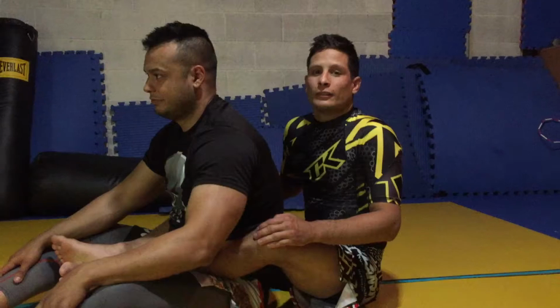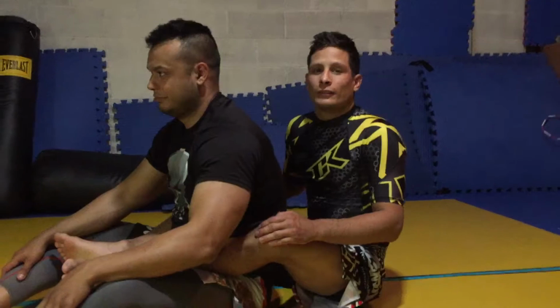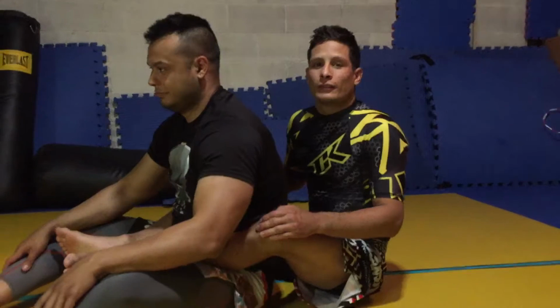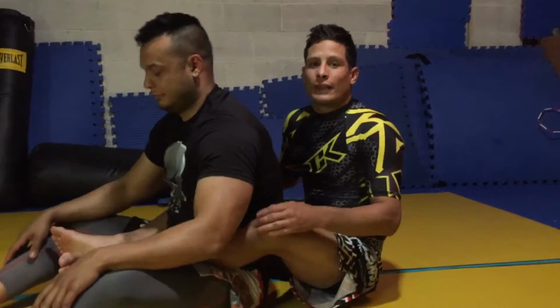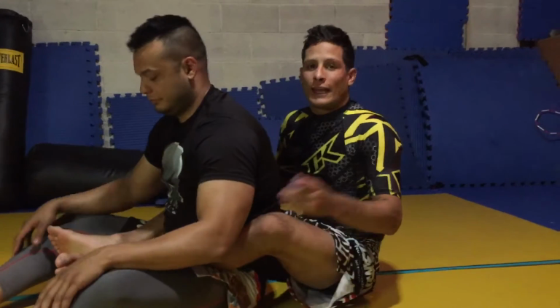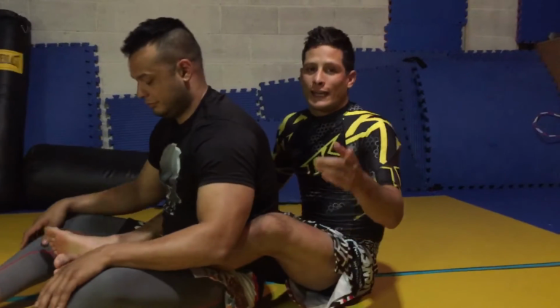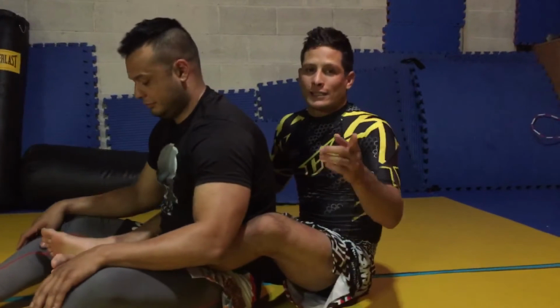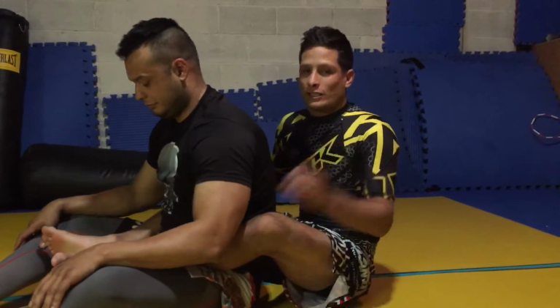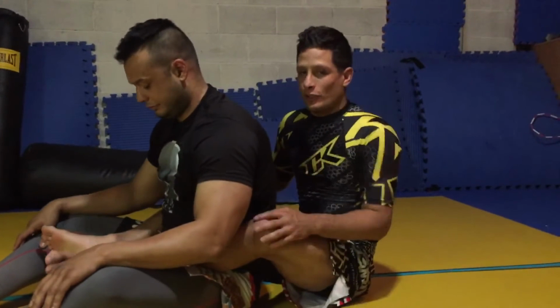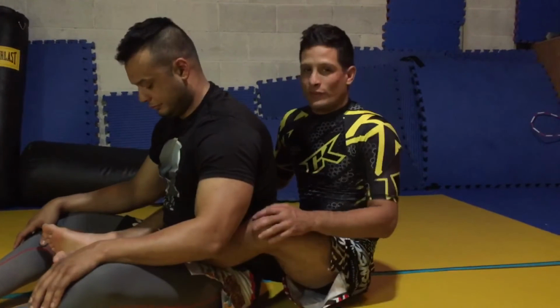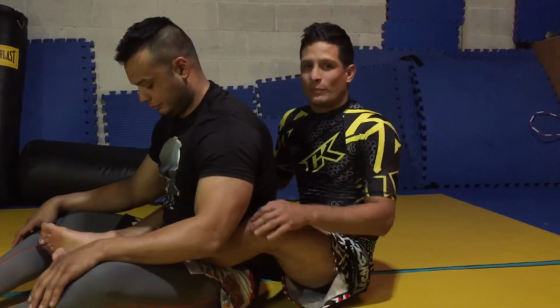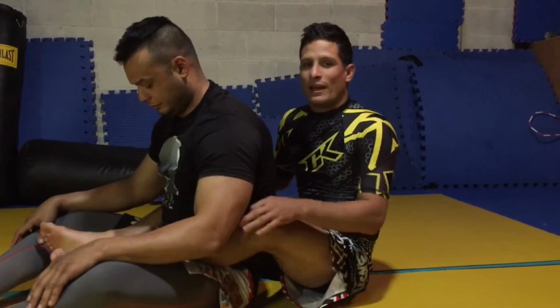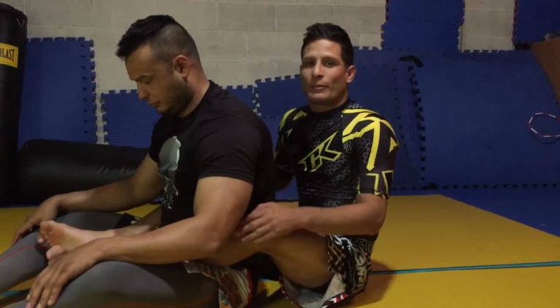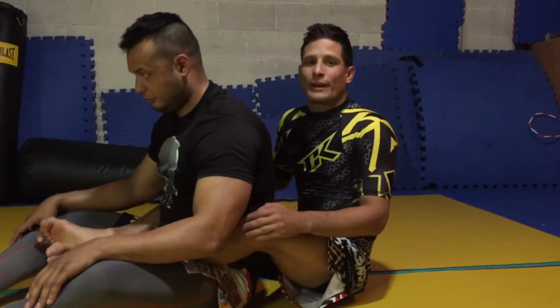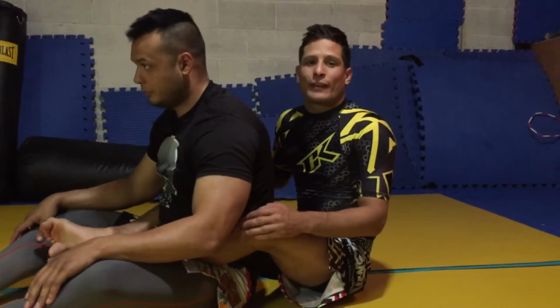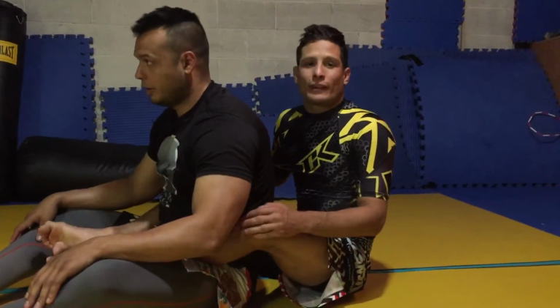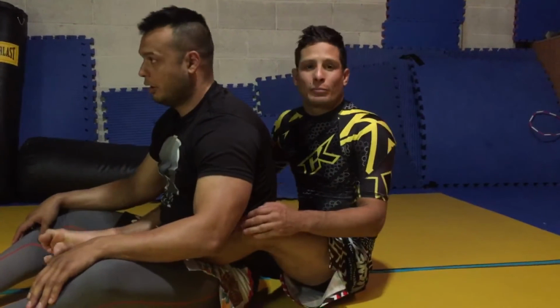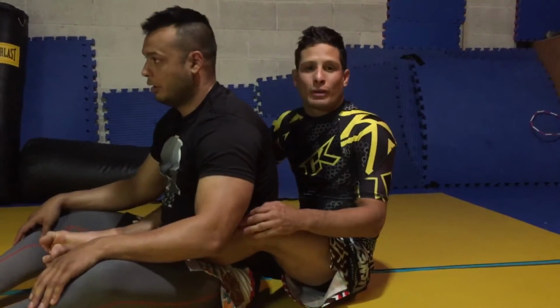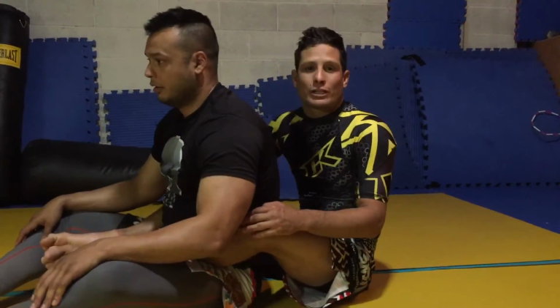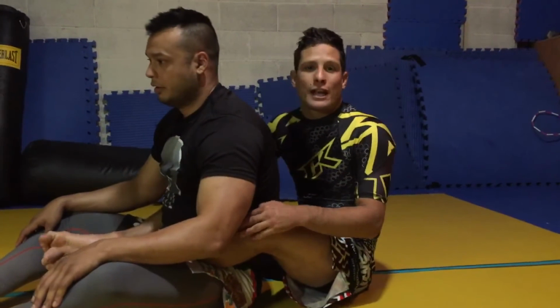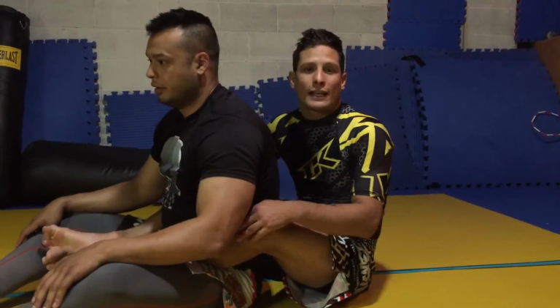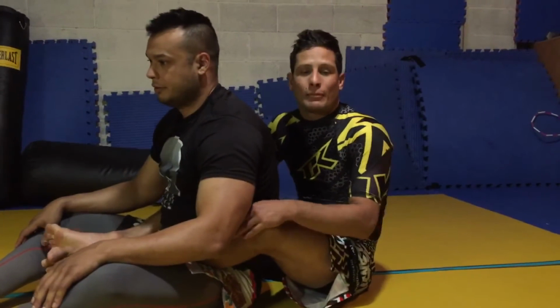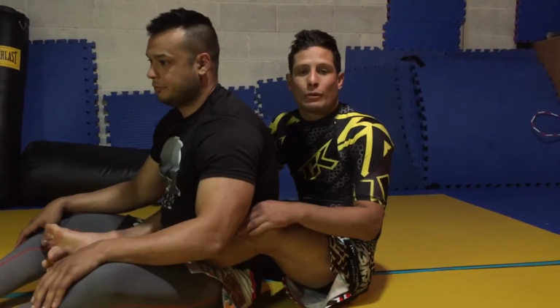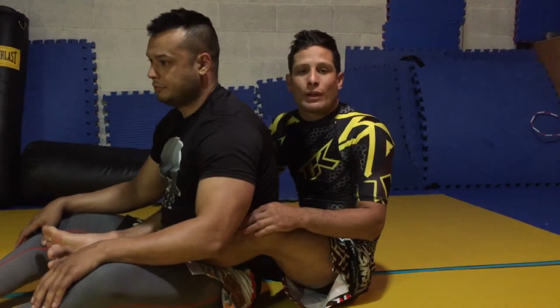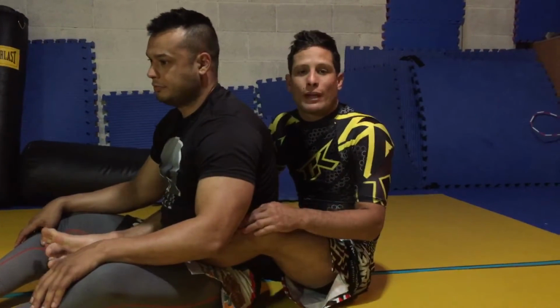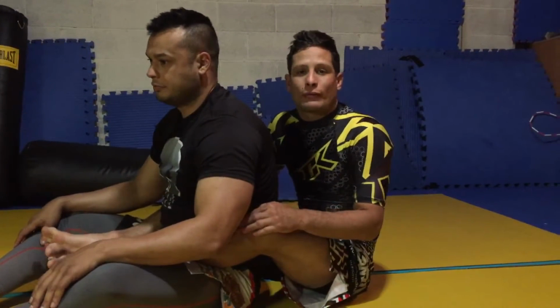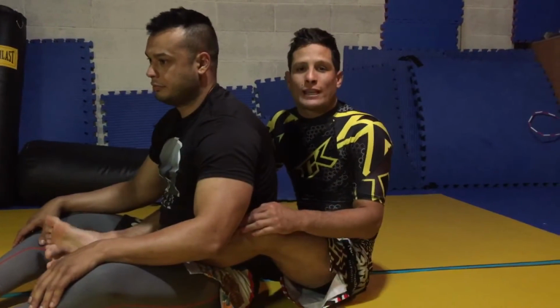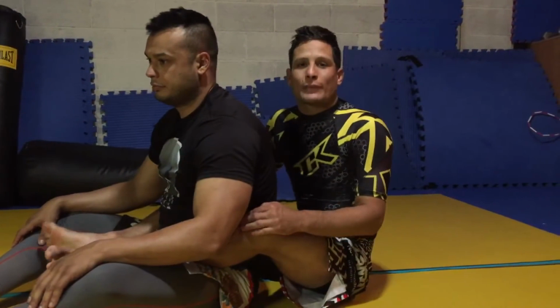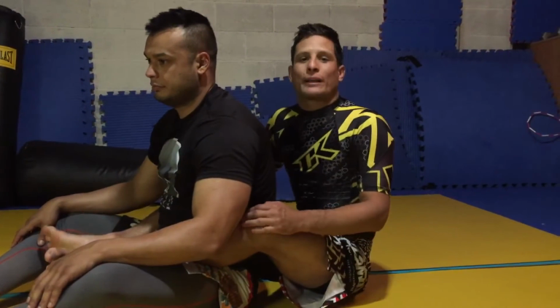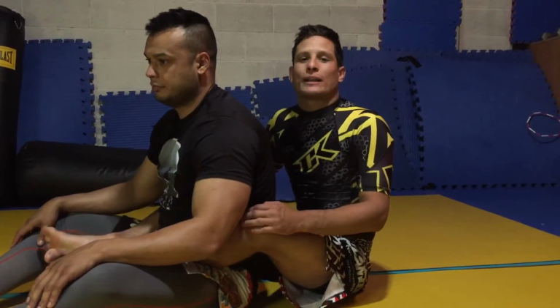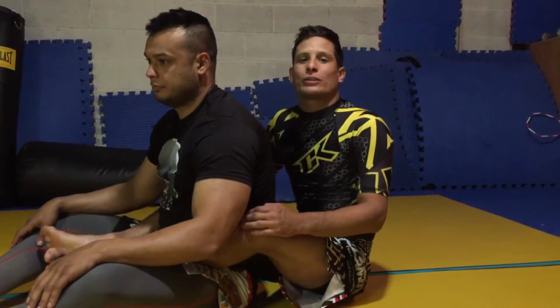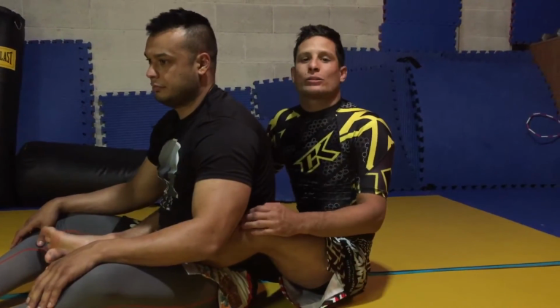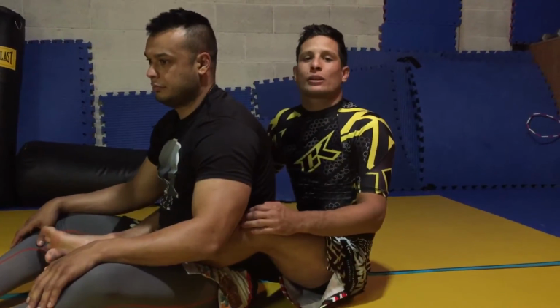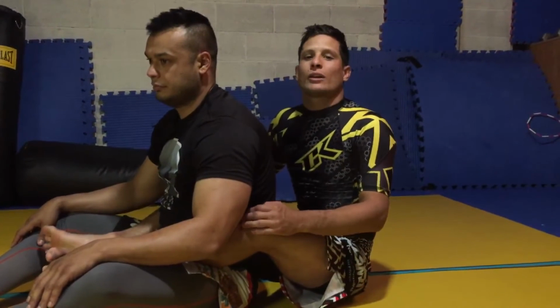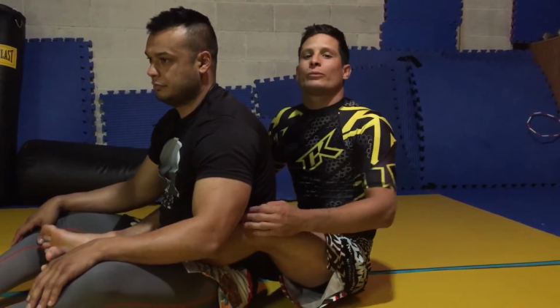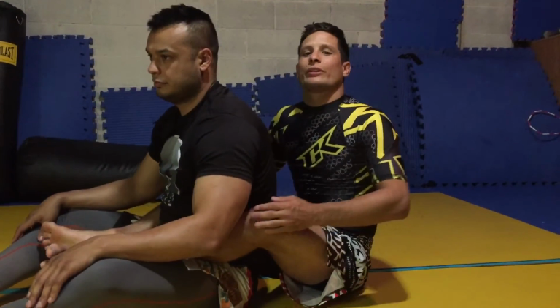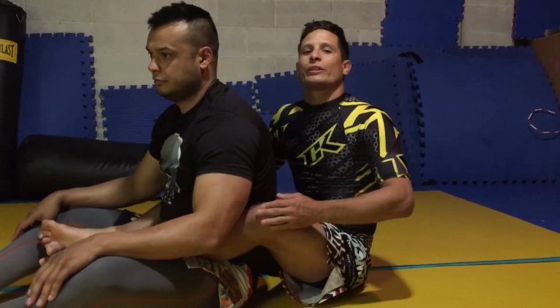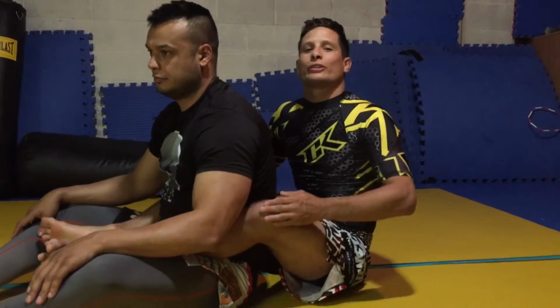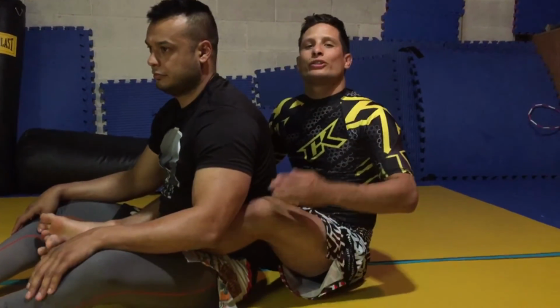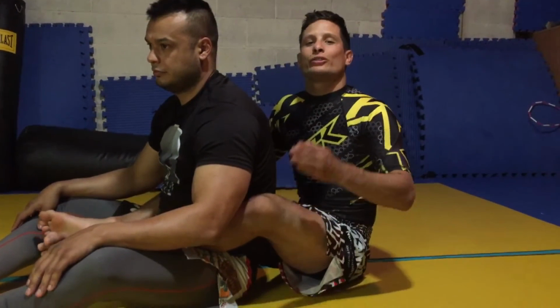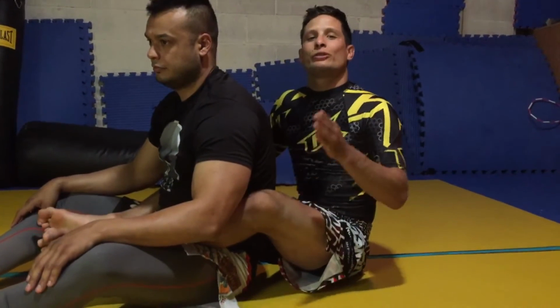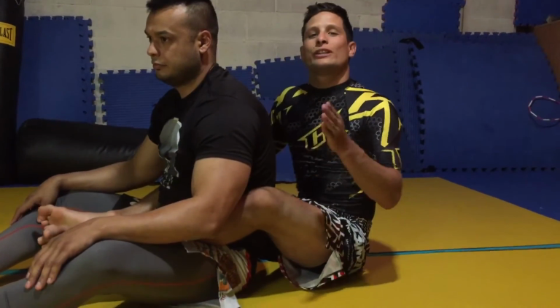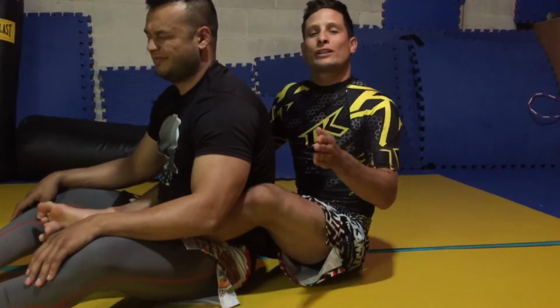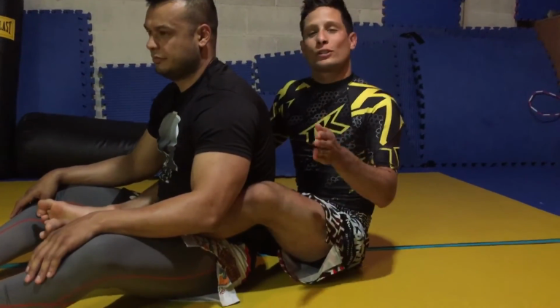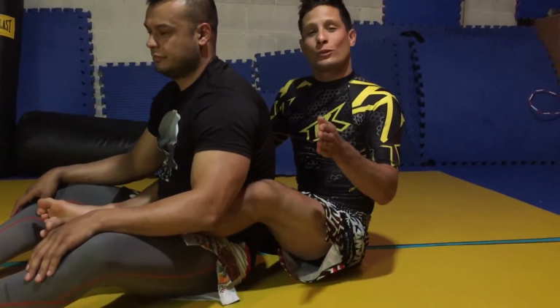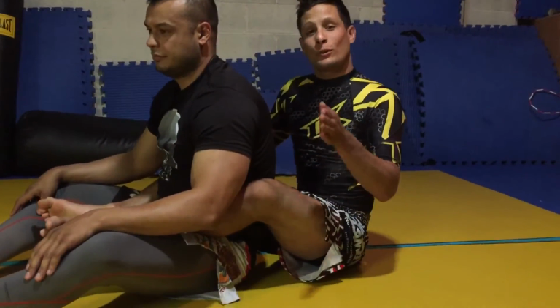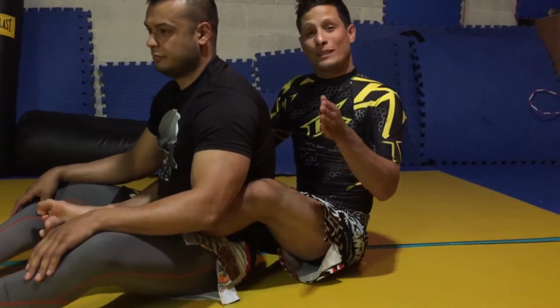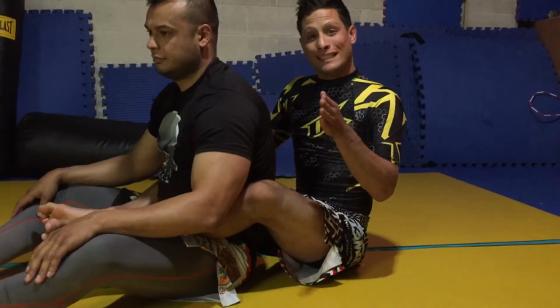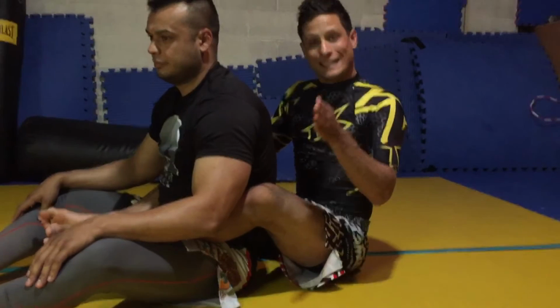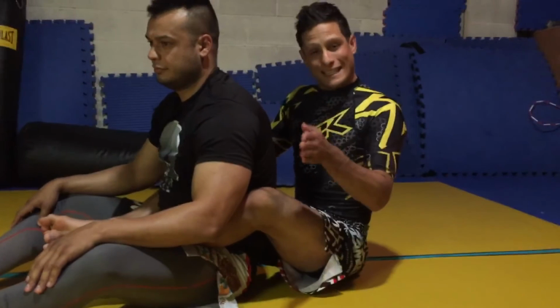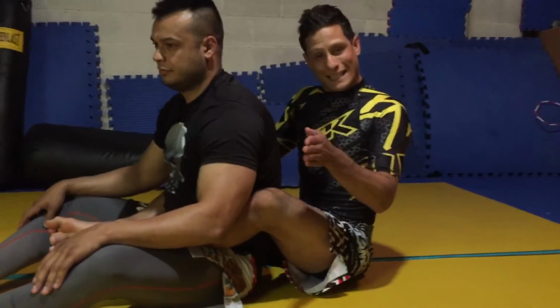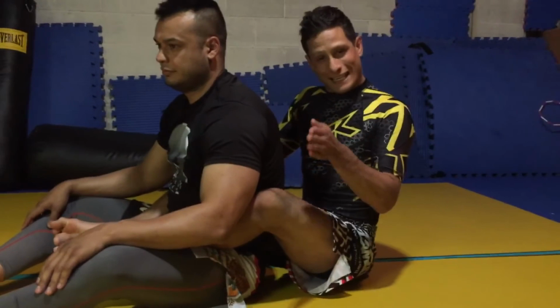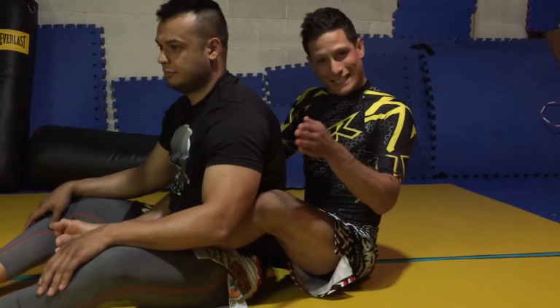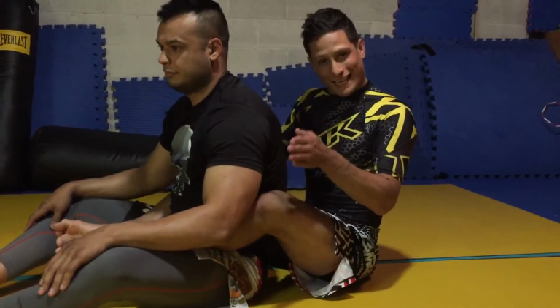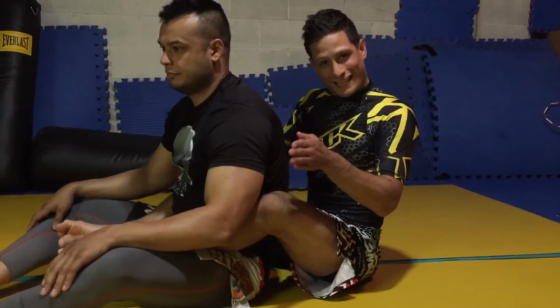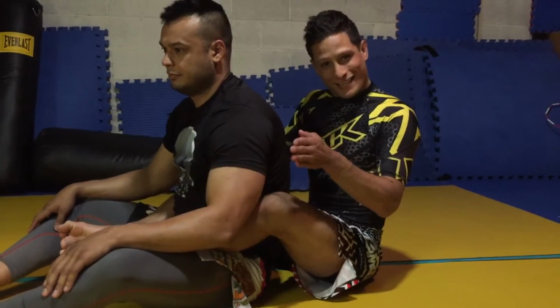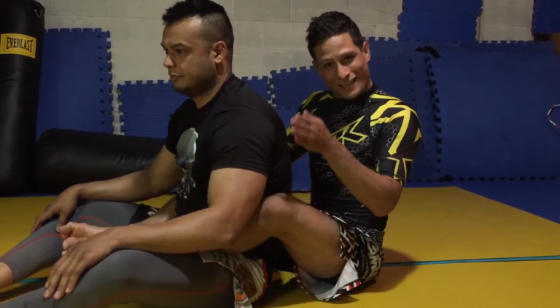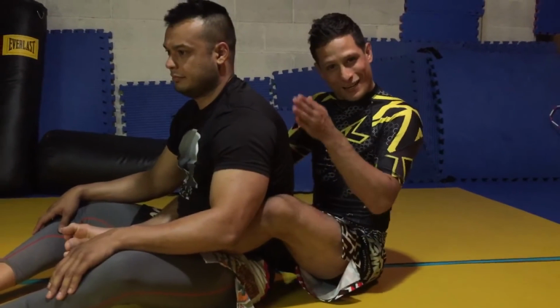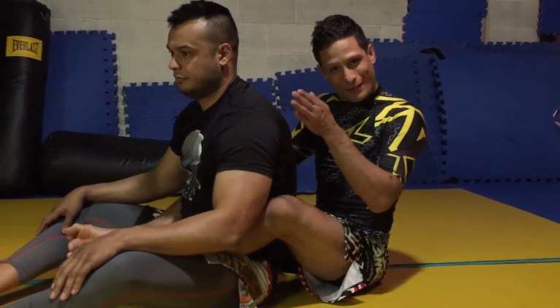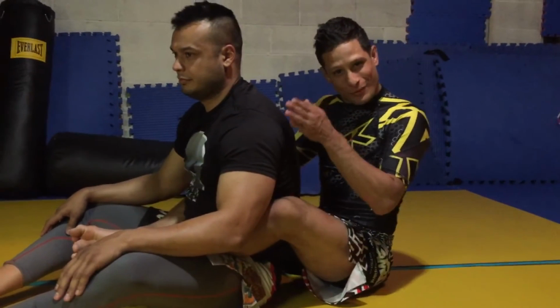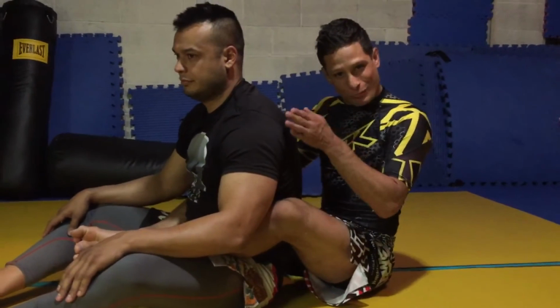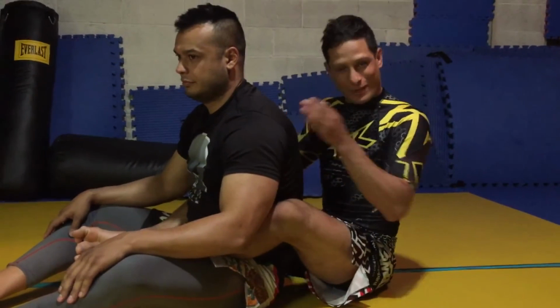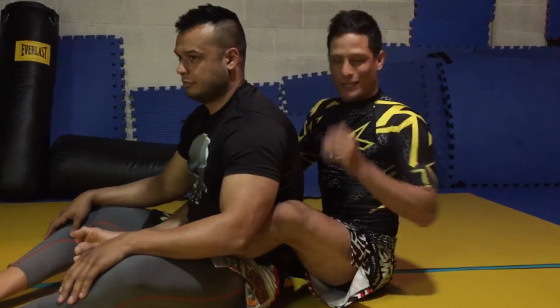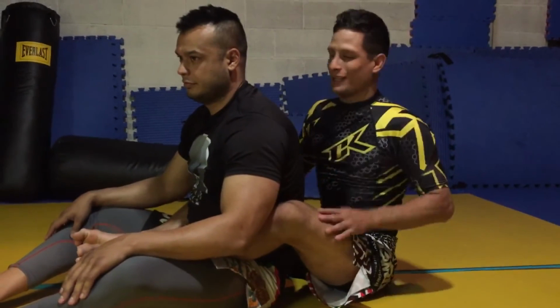Hey guys, this is UFC Bantamweight Anthony Borchak and Moonhead for 10th Planet Tucson with your Jiu Jitsu Sneak Technique of the Week.